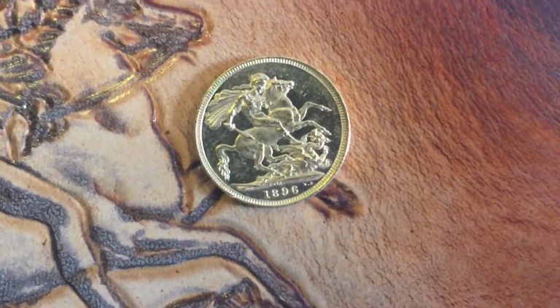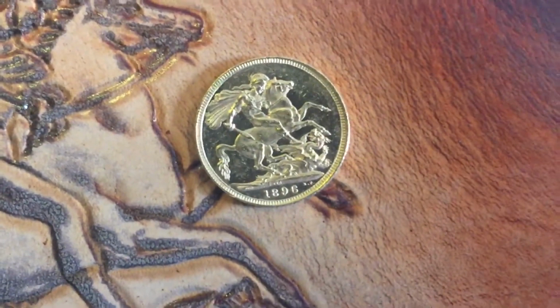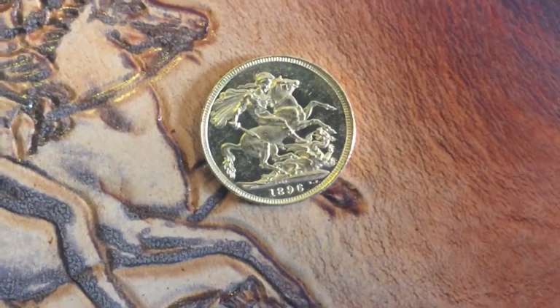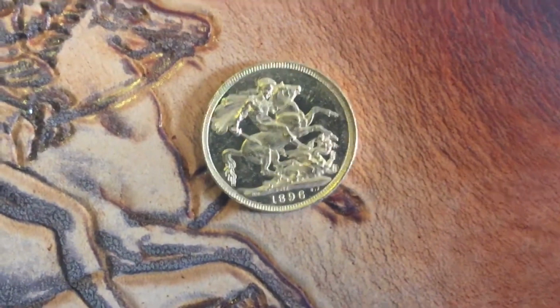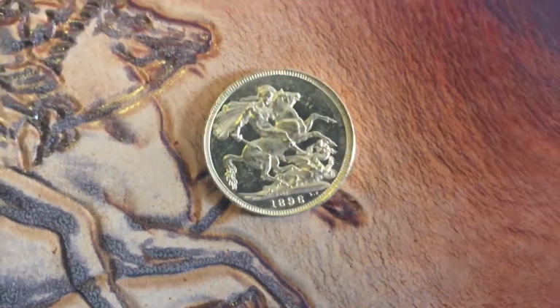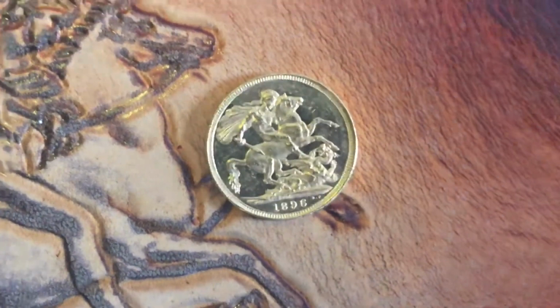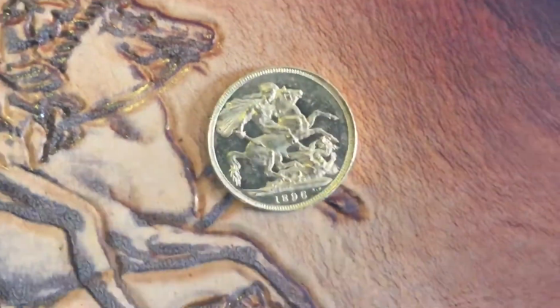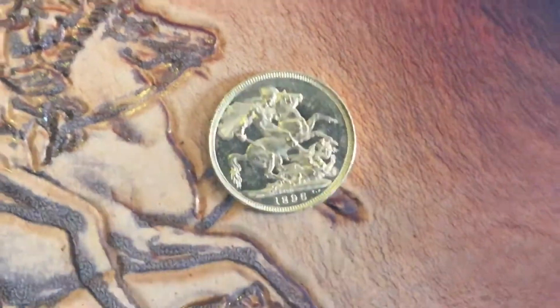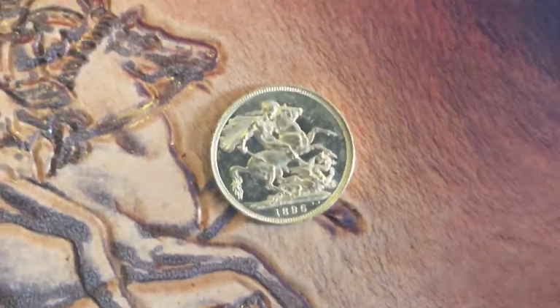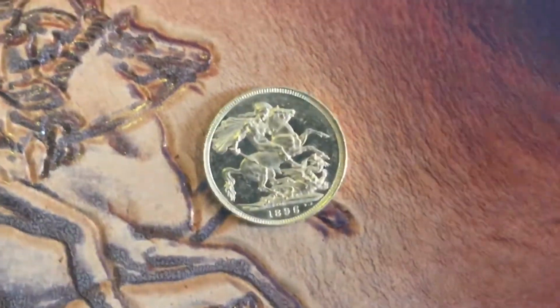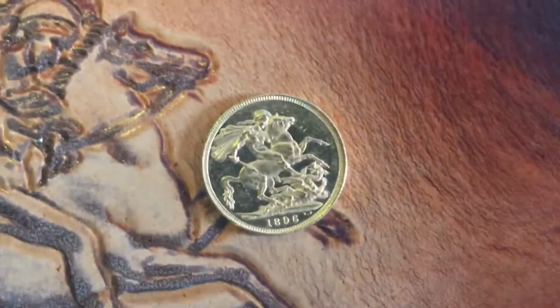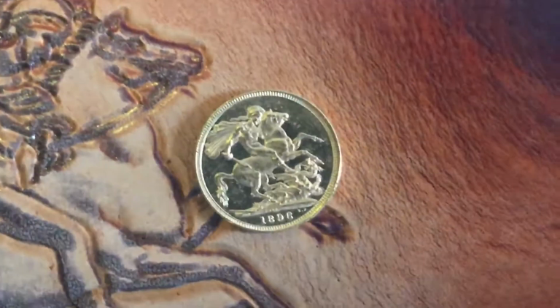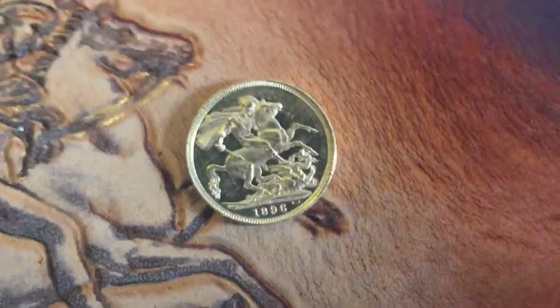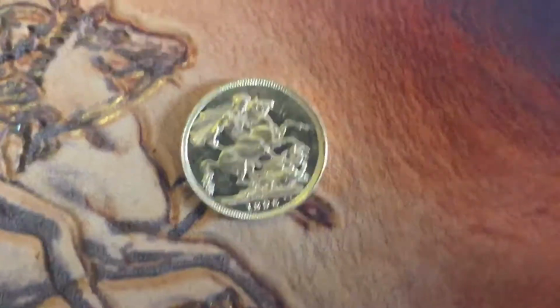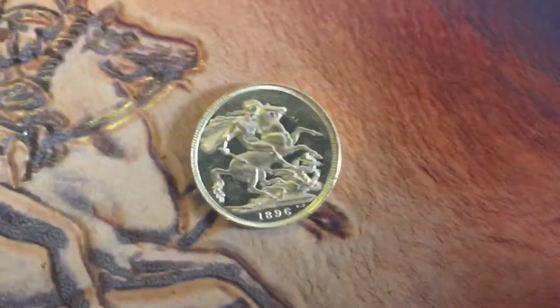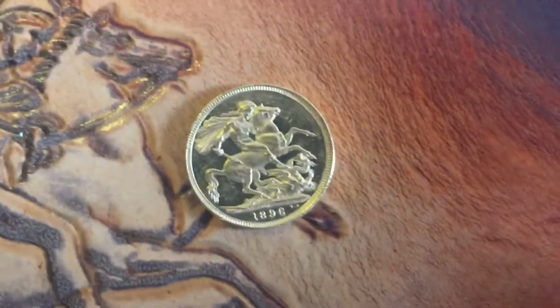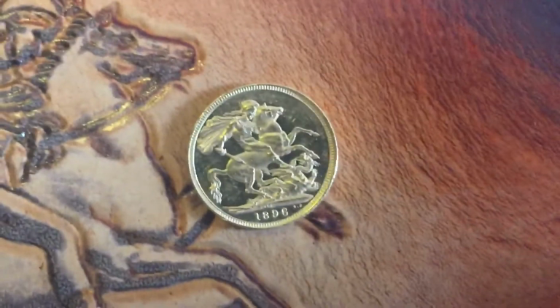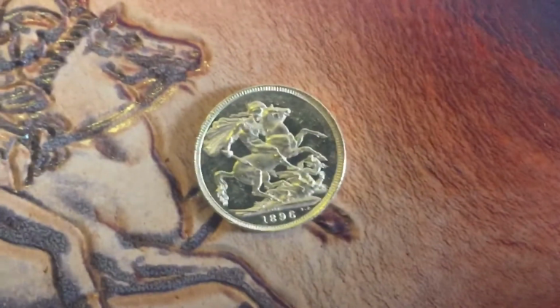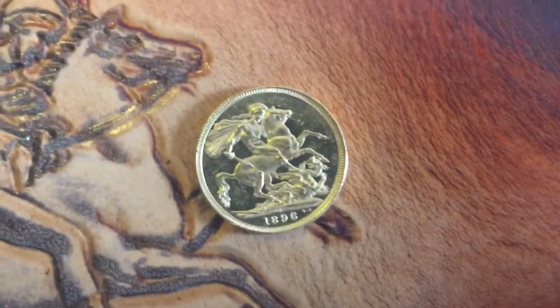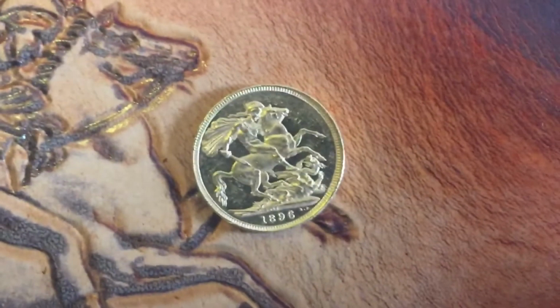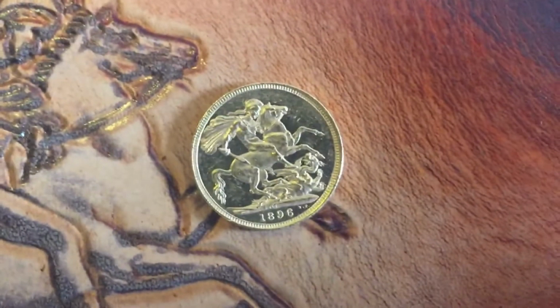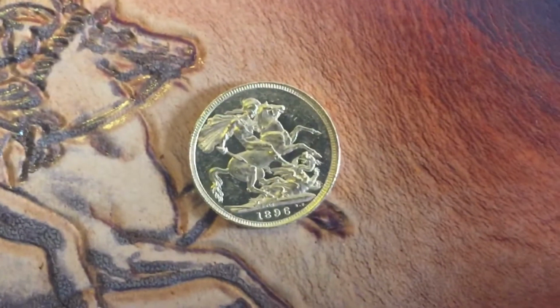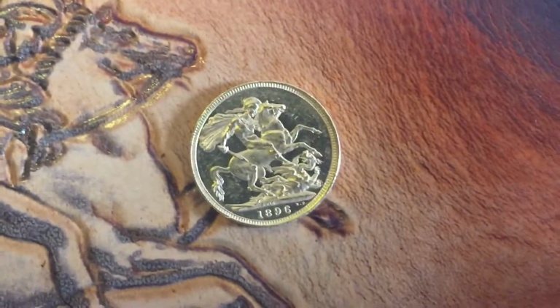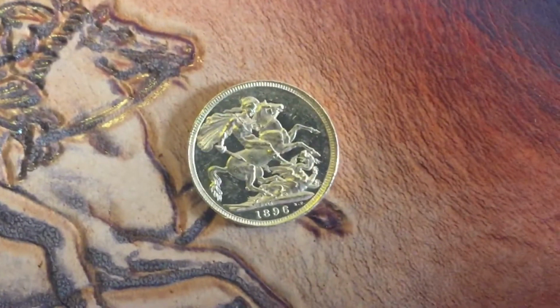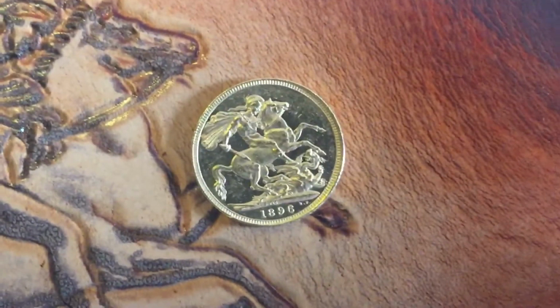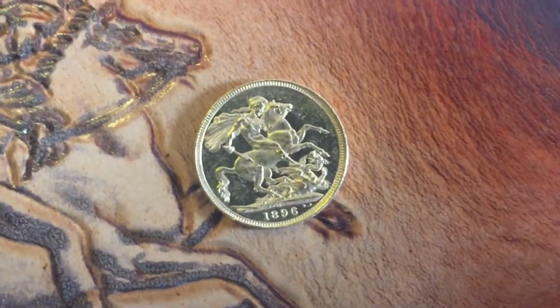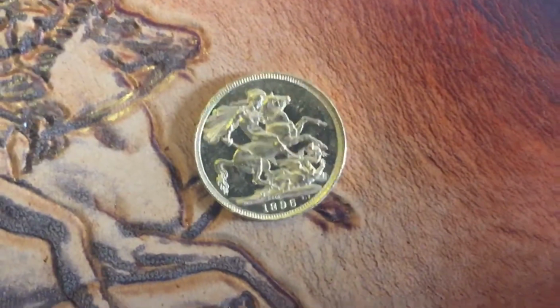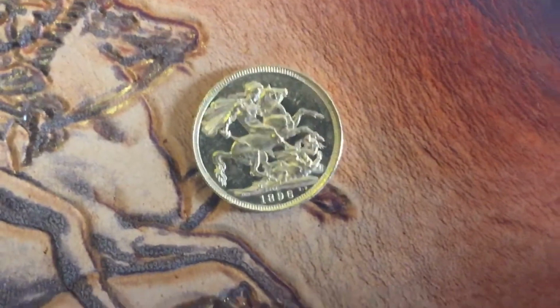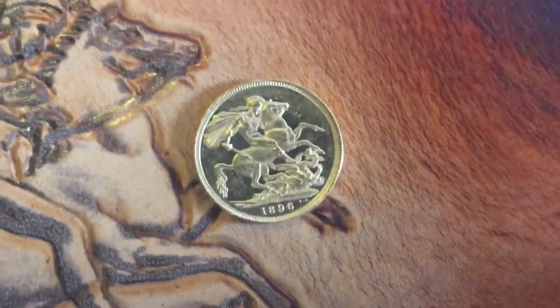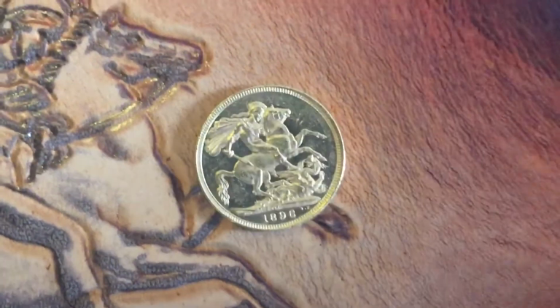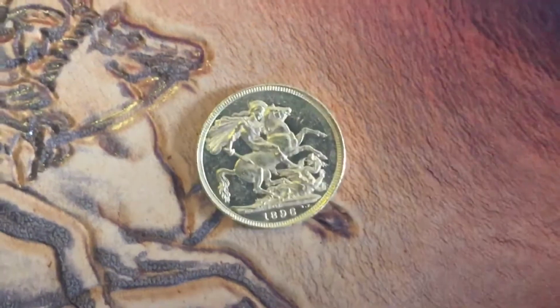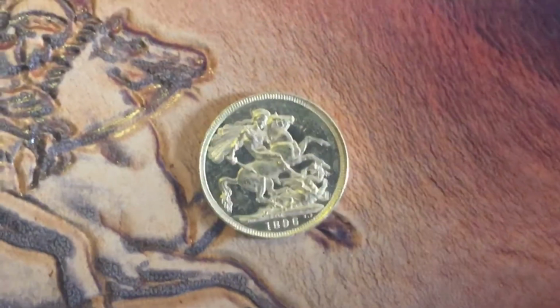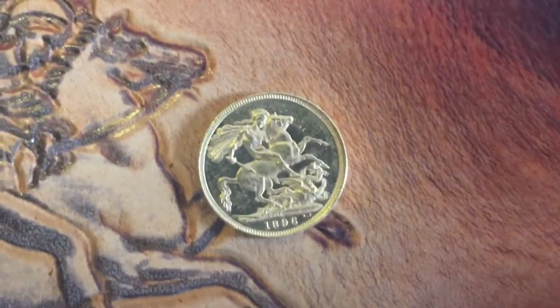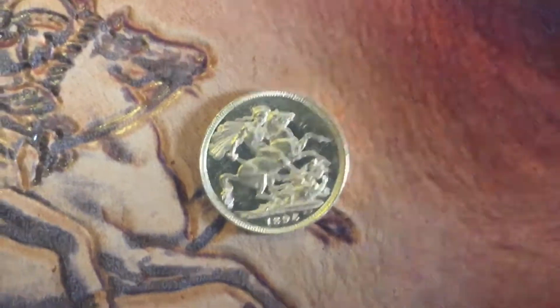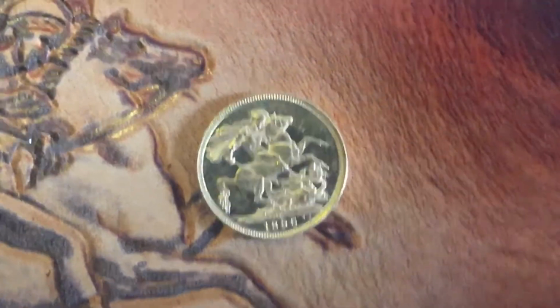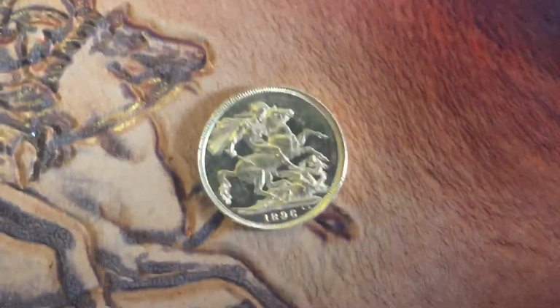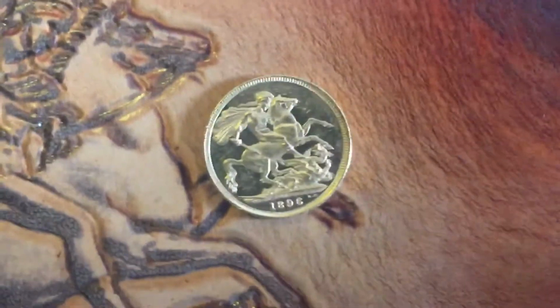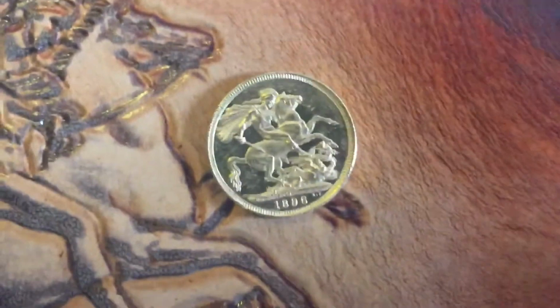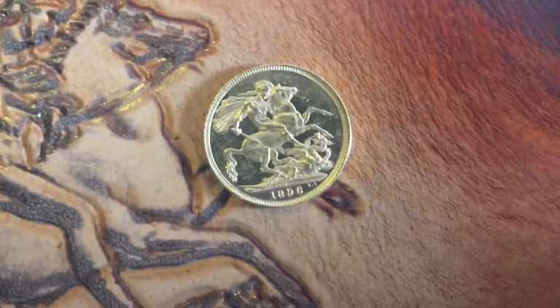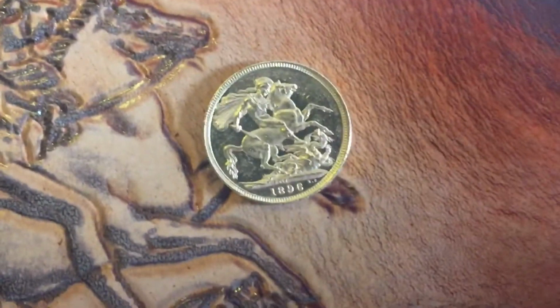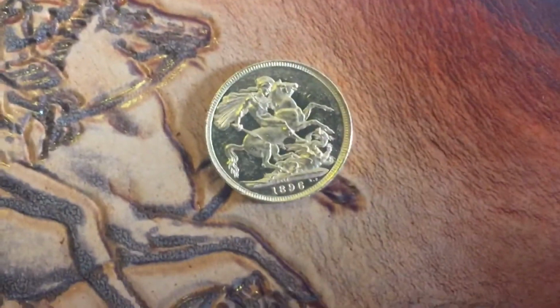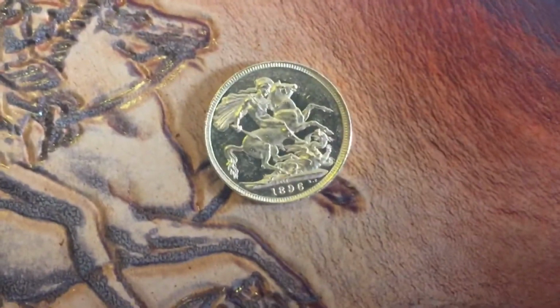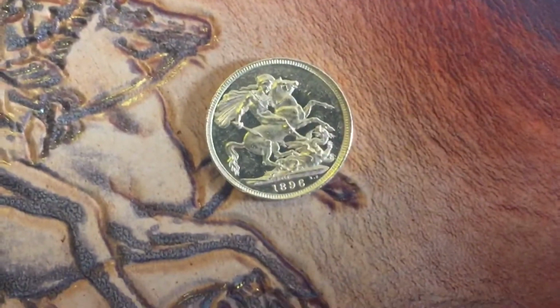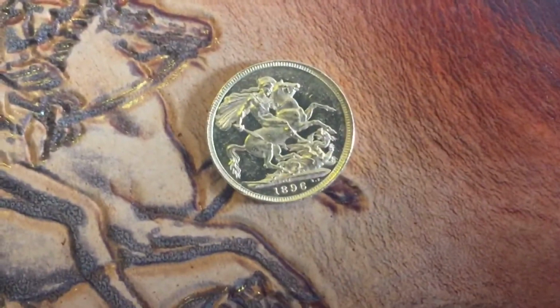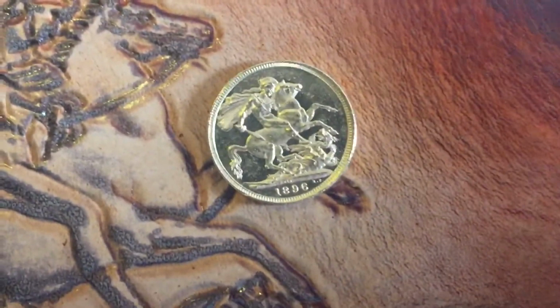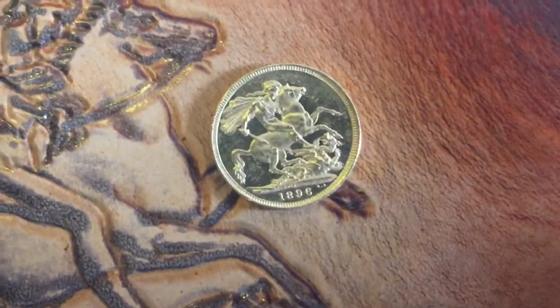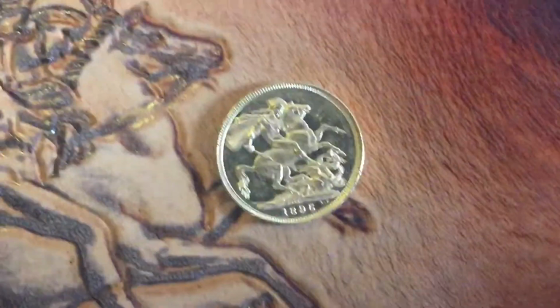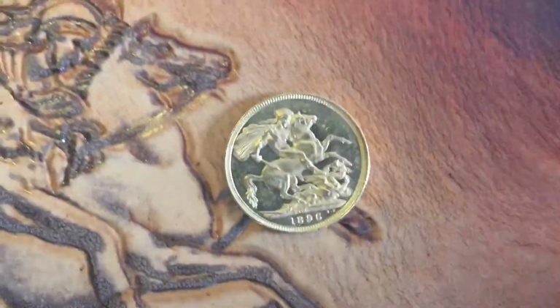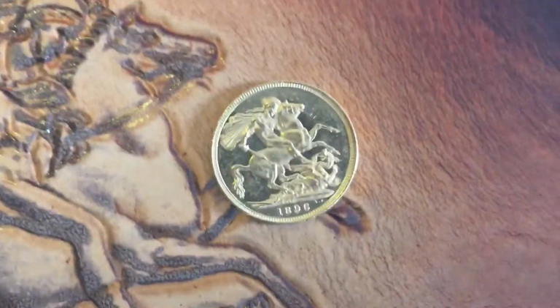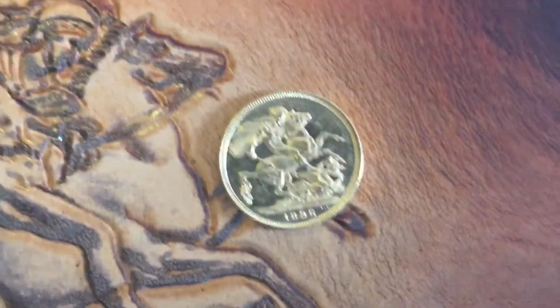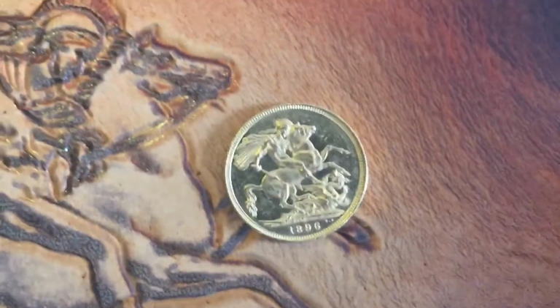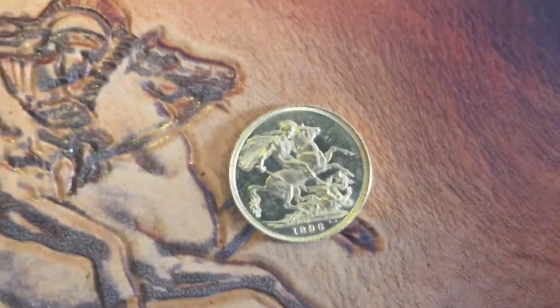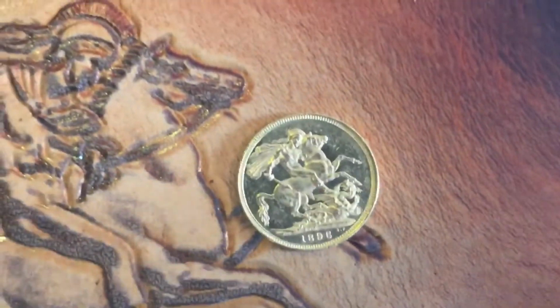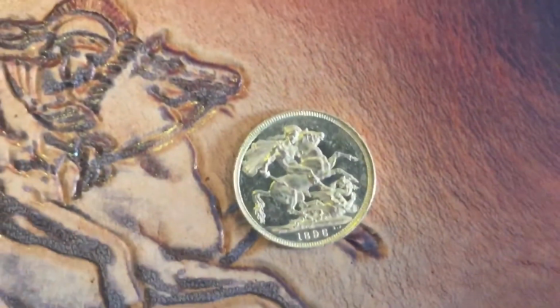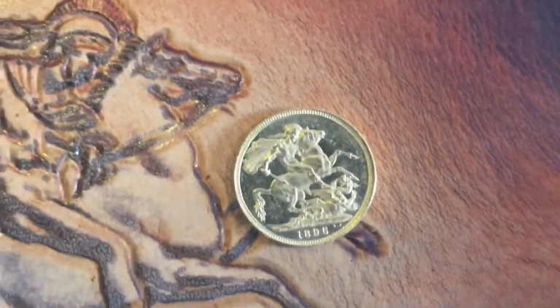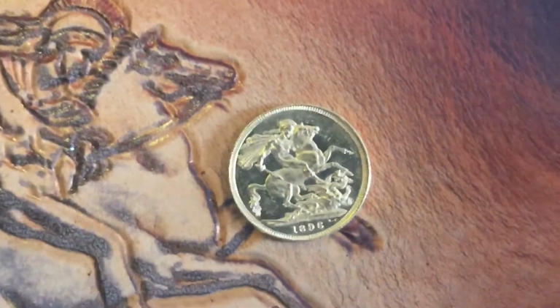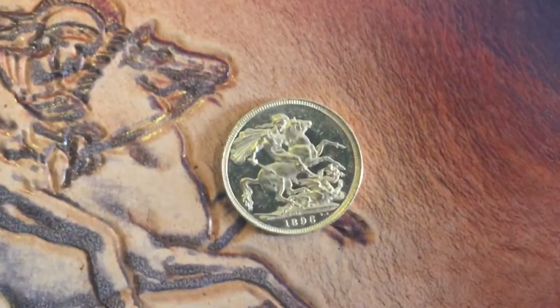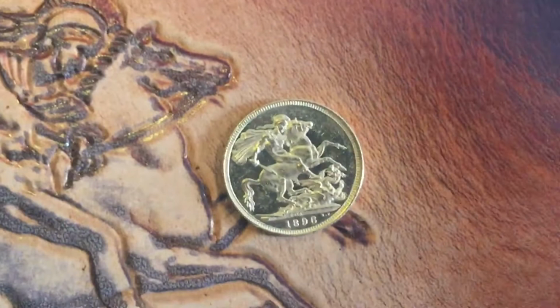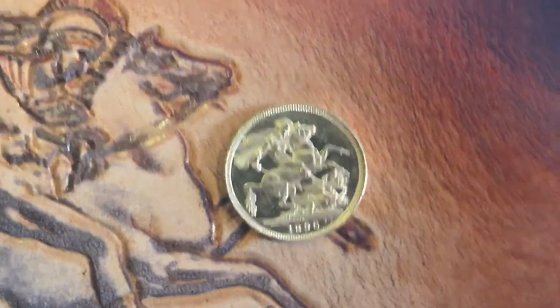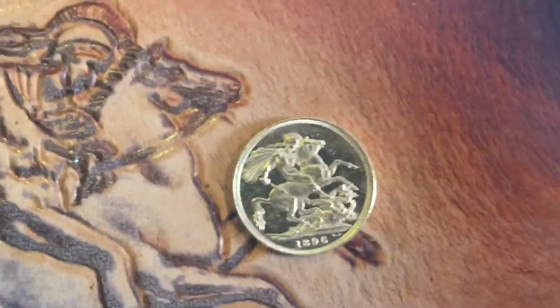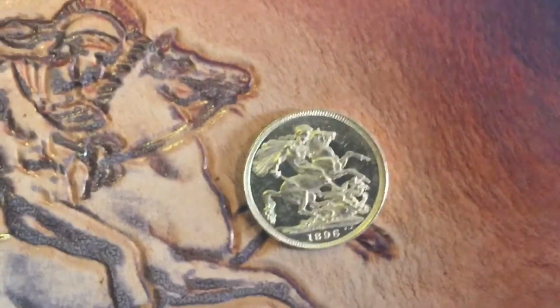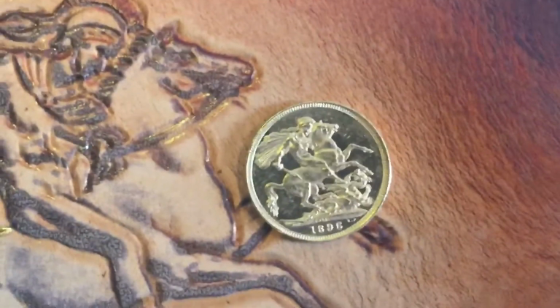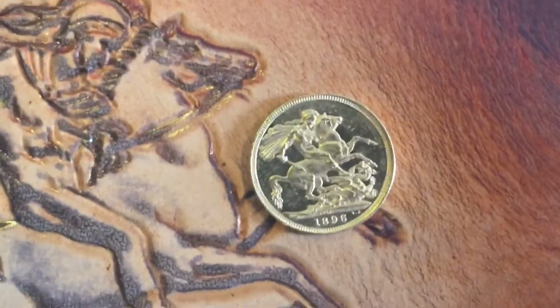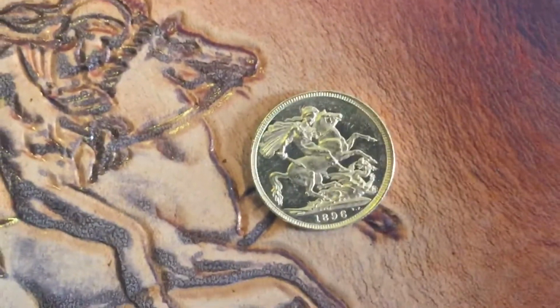Anyway, it's a full Sovereign — we'll add it to my collection. Thank you for watching, bye bye.